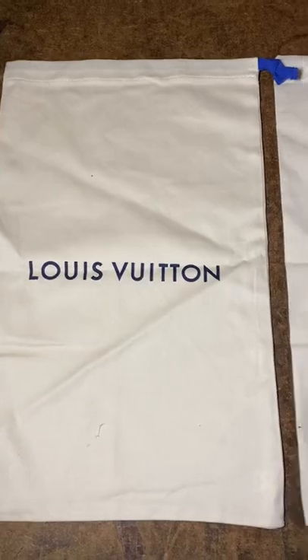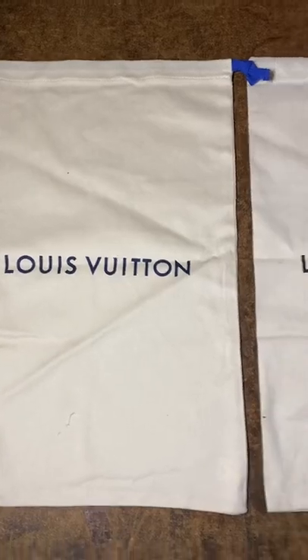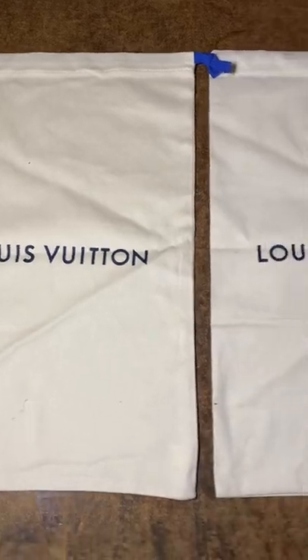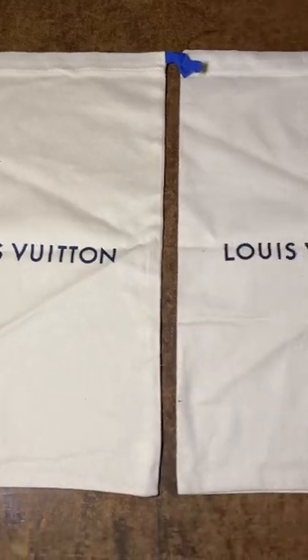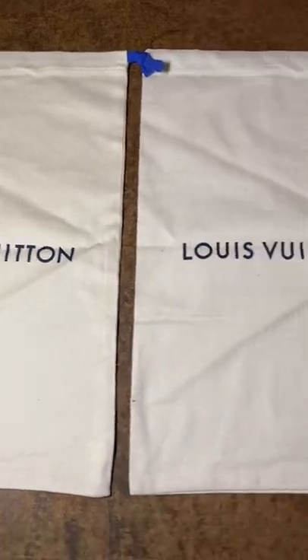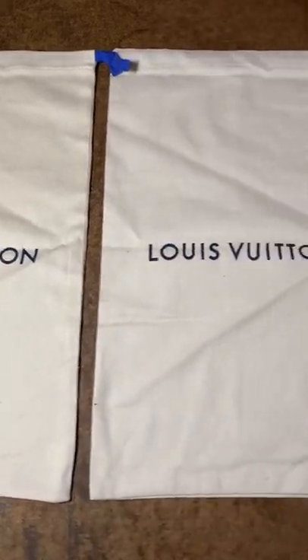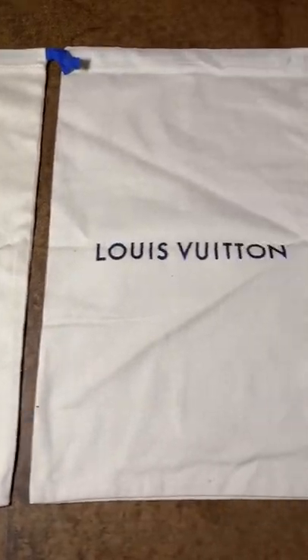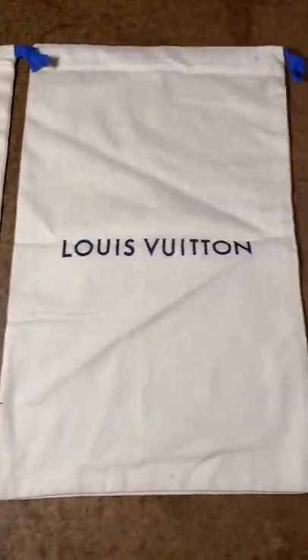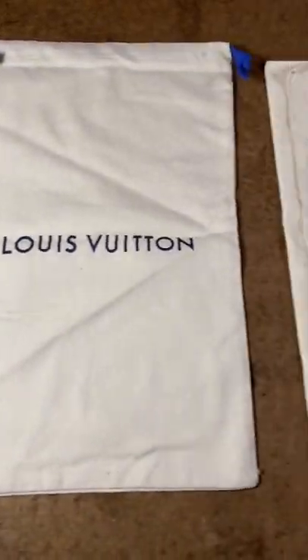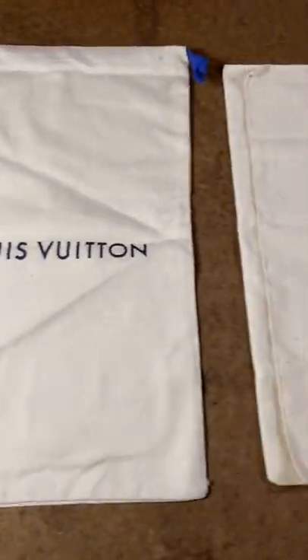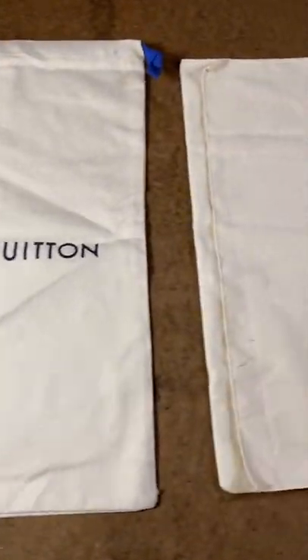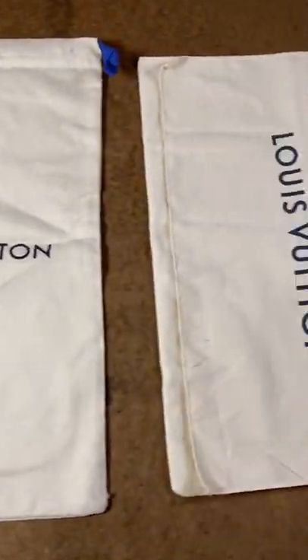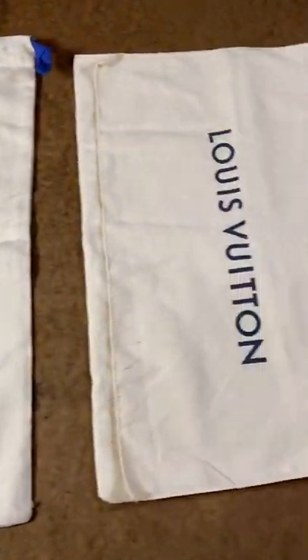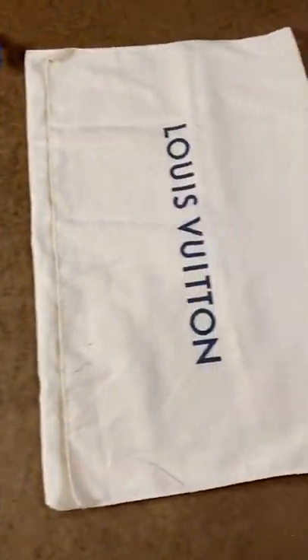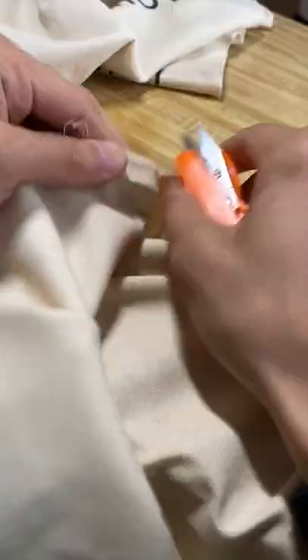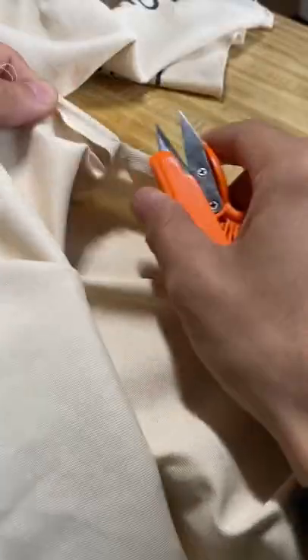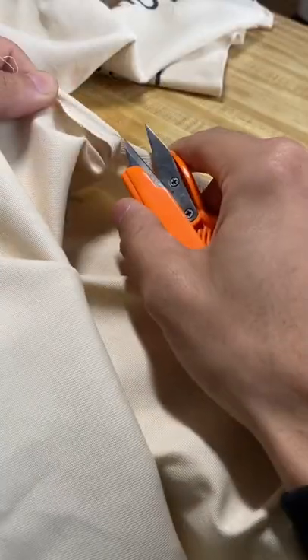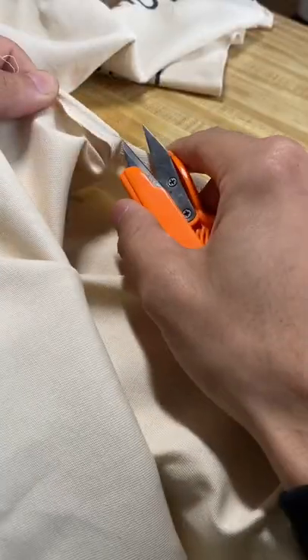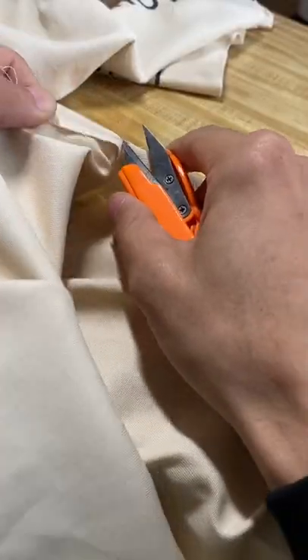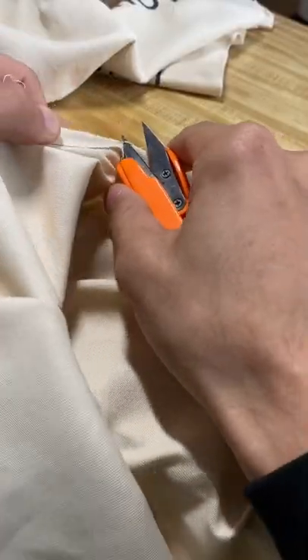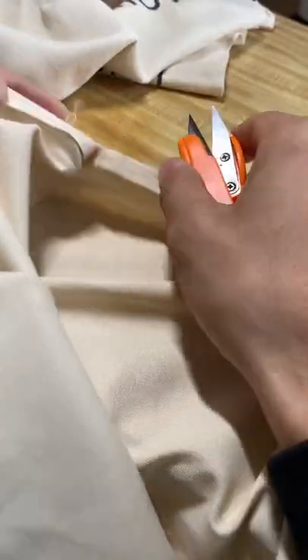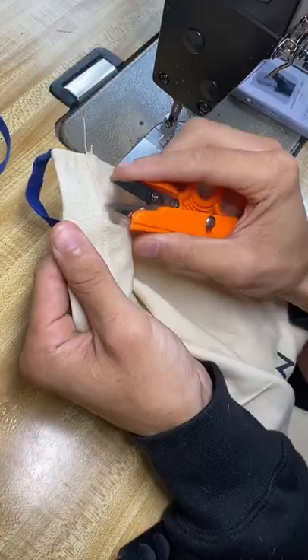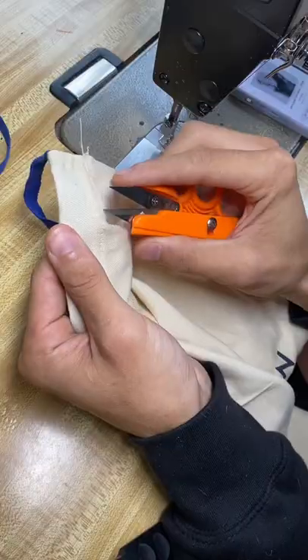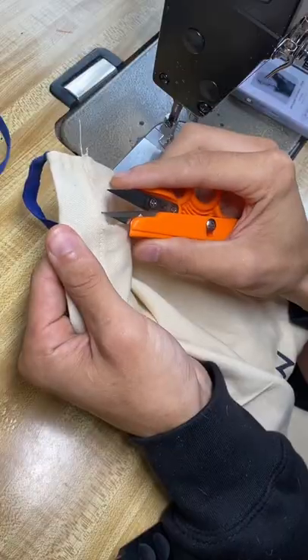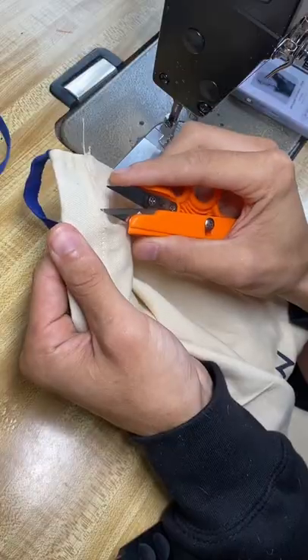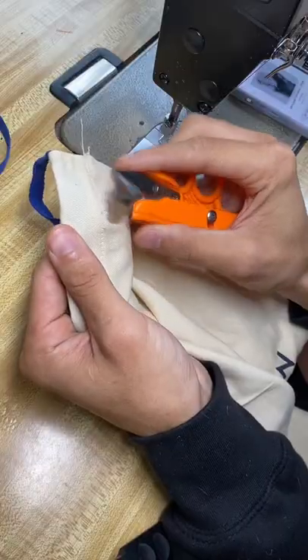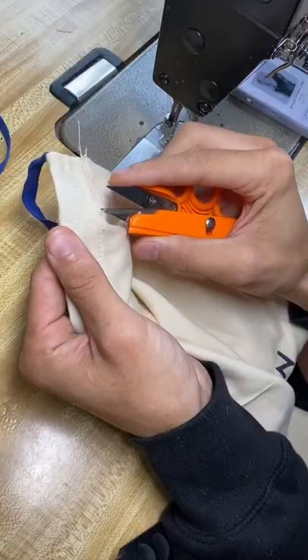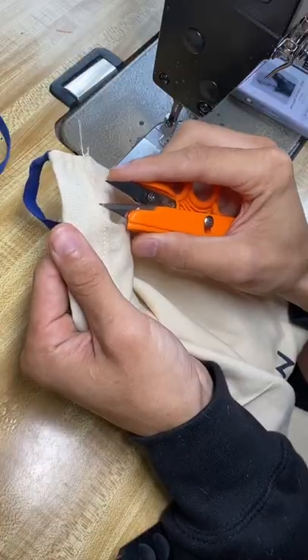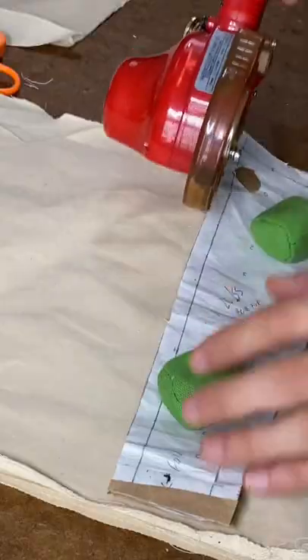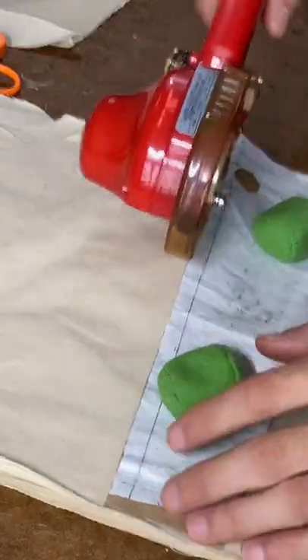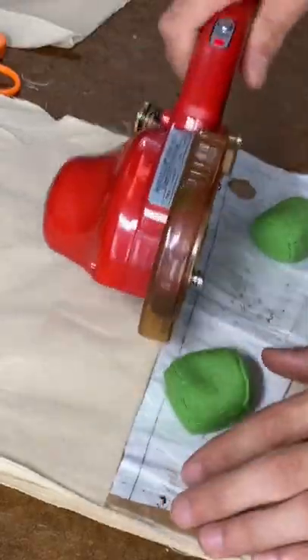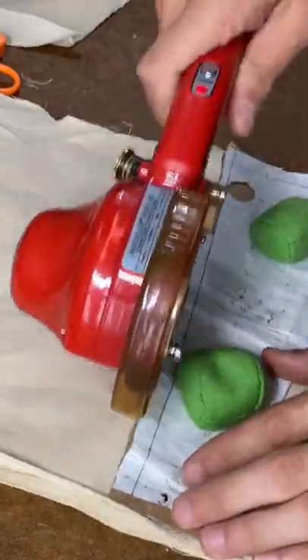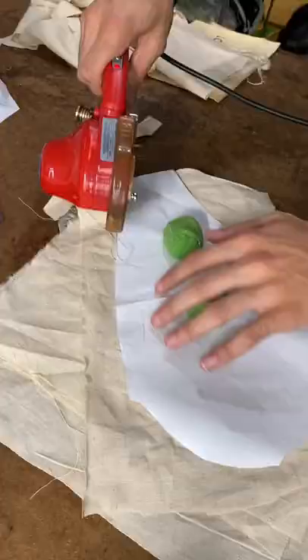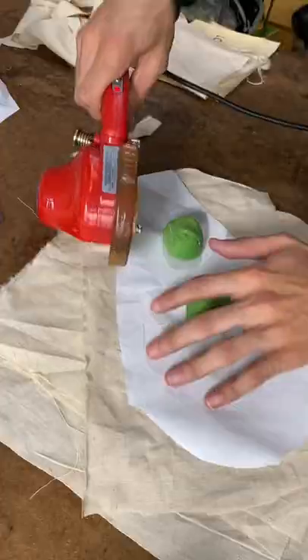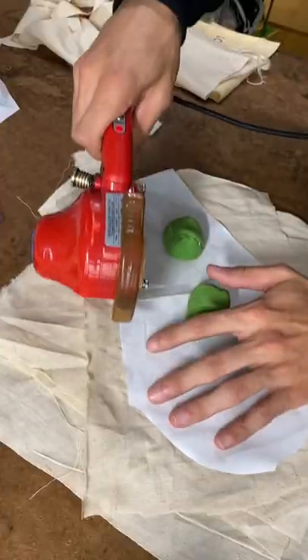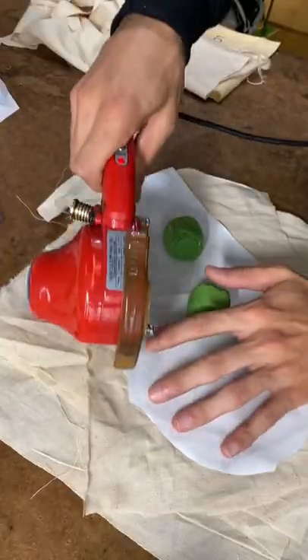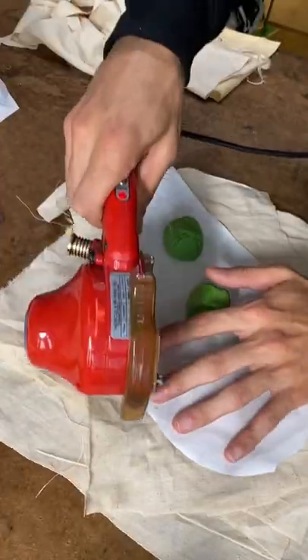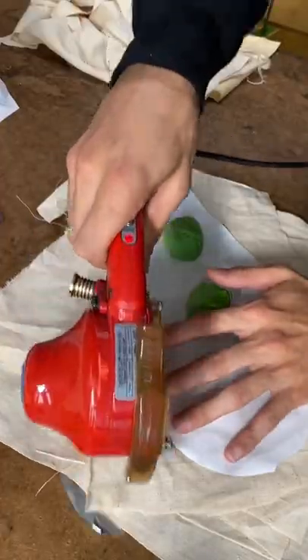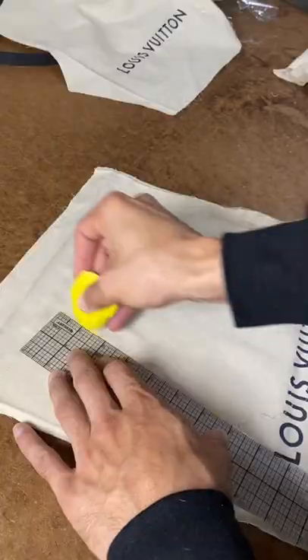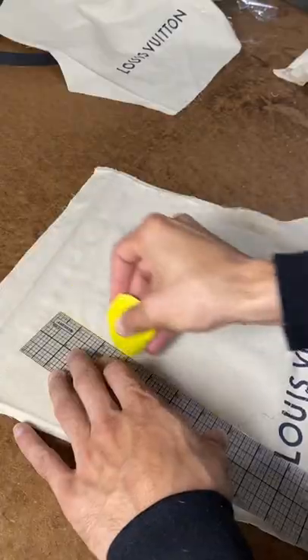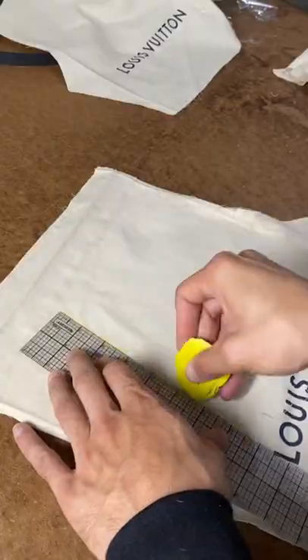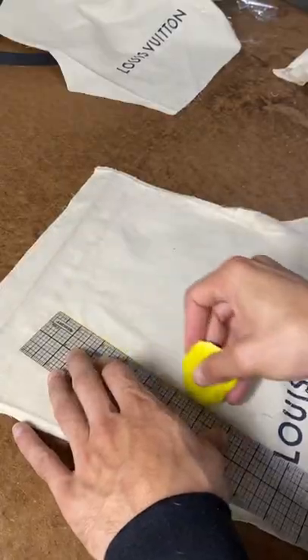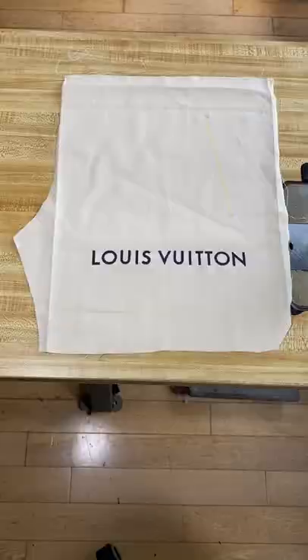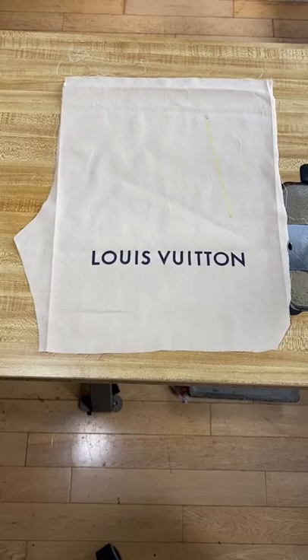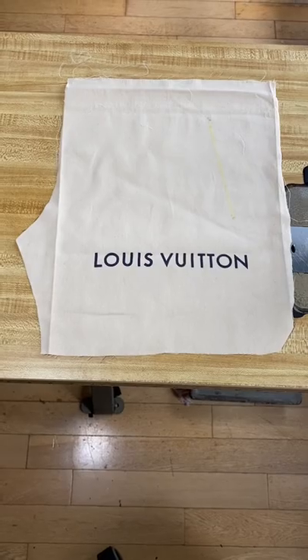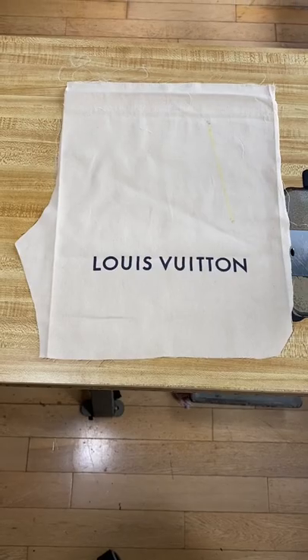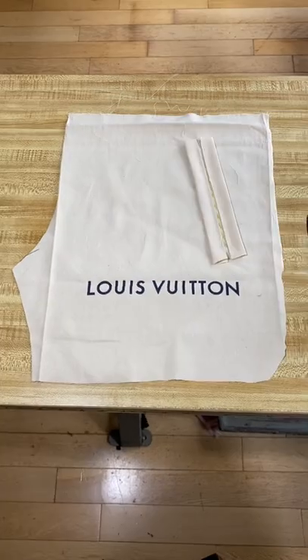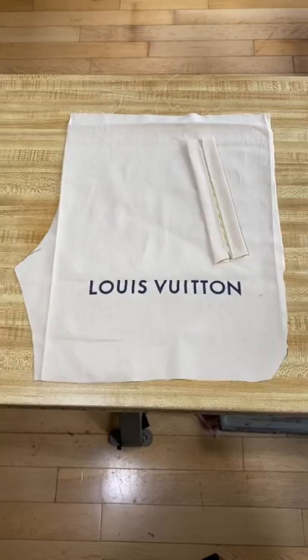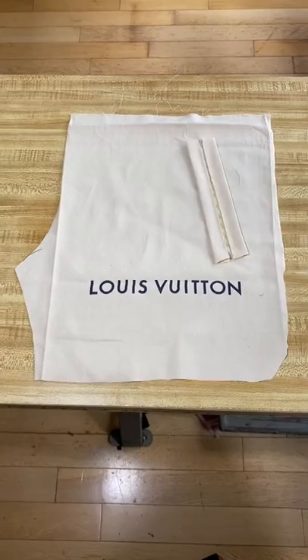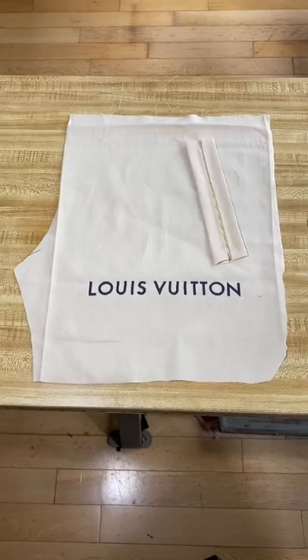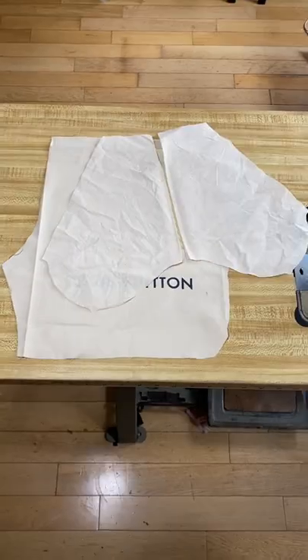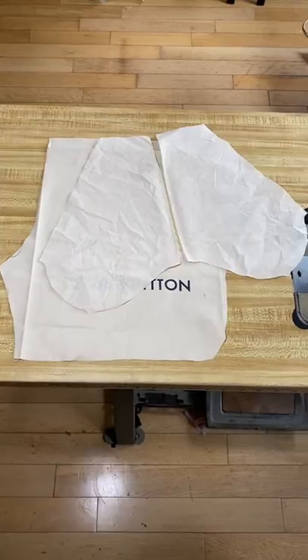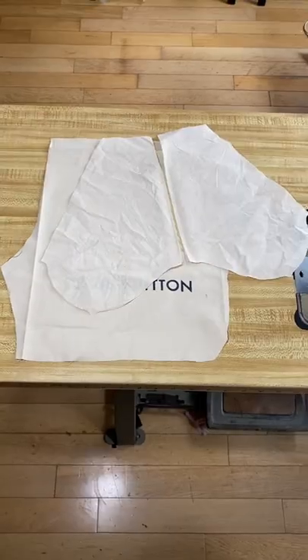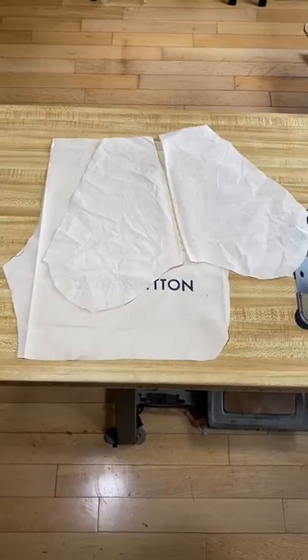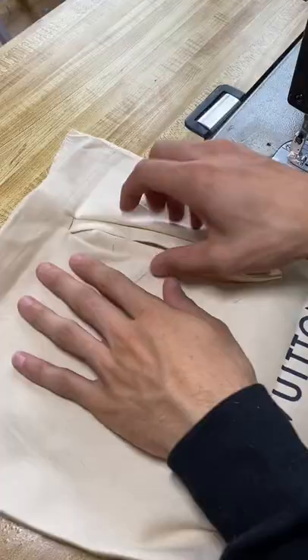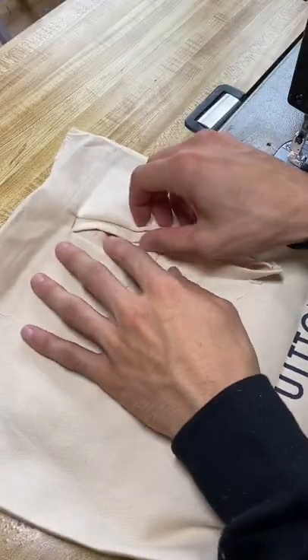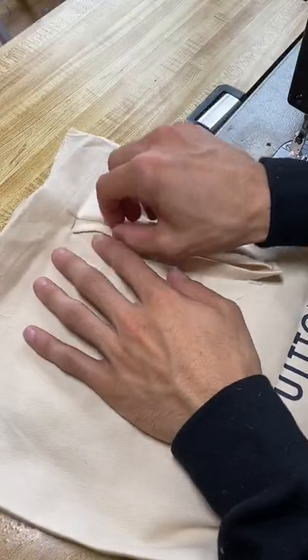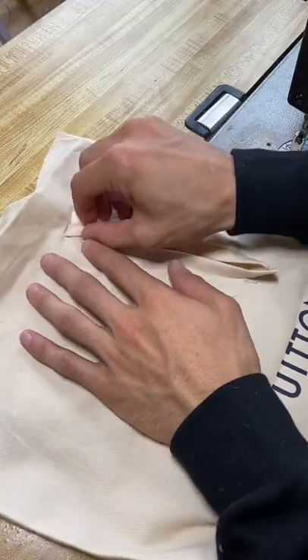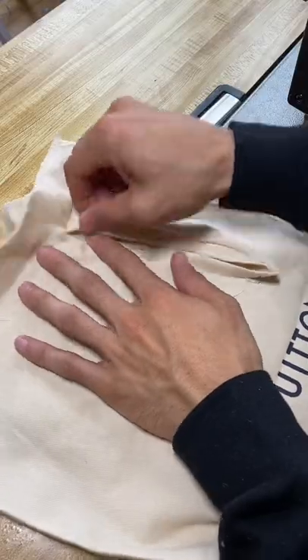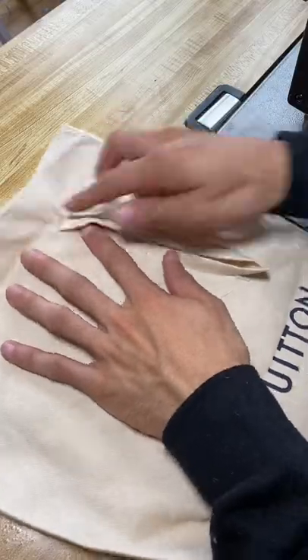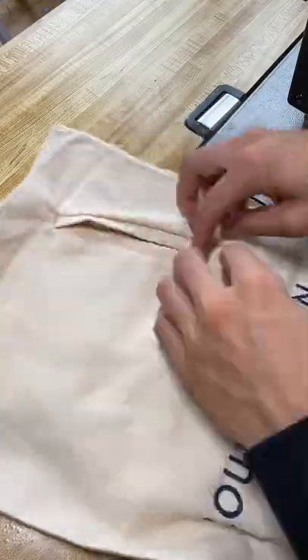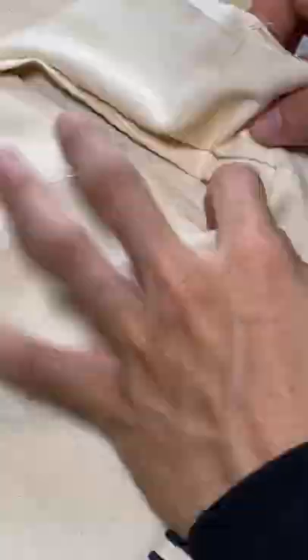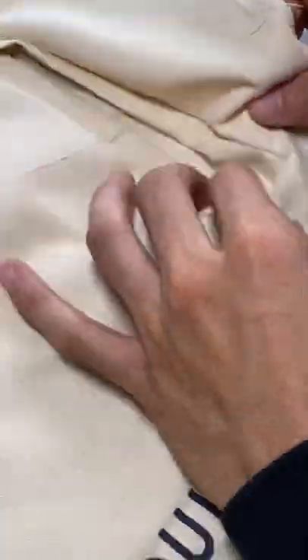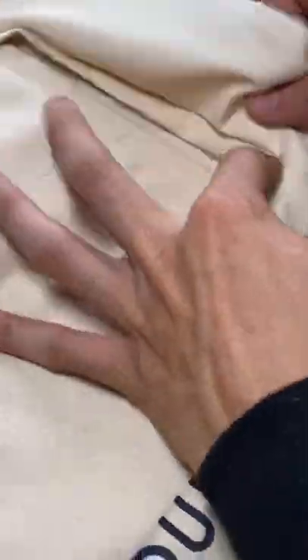So my friend sent me three Louis dust bags and was like, go crazy on it. I need something Utopia. Hook it up. I'm going to hook it up and some.